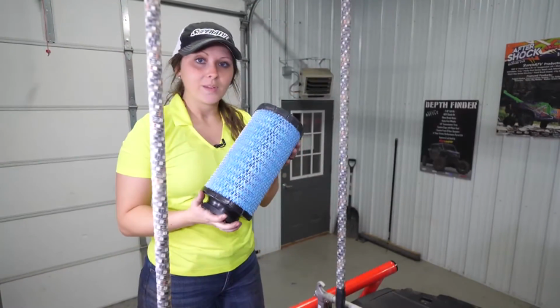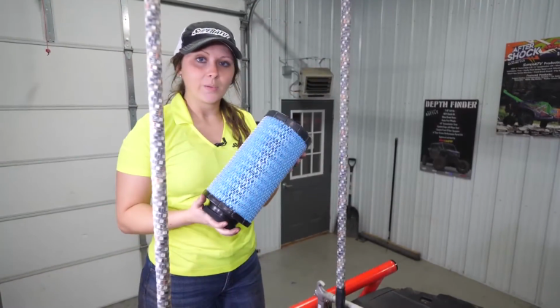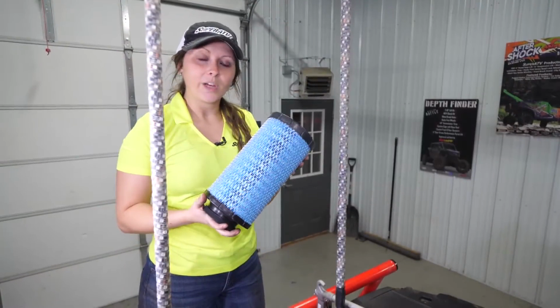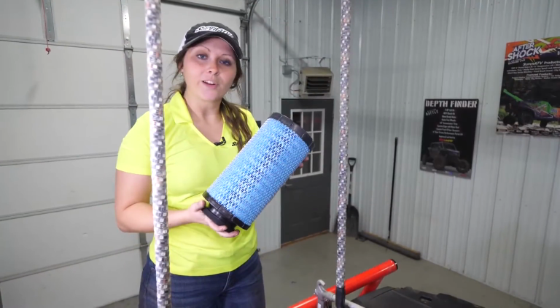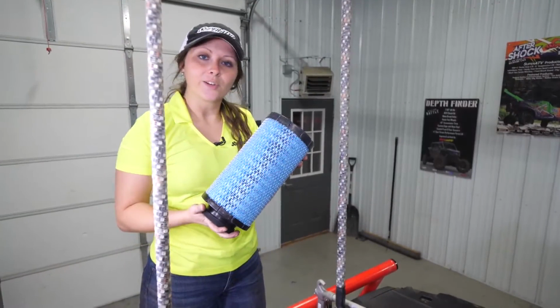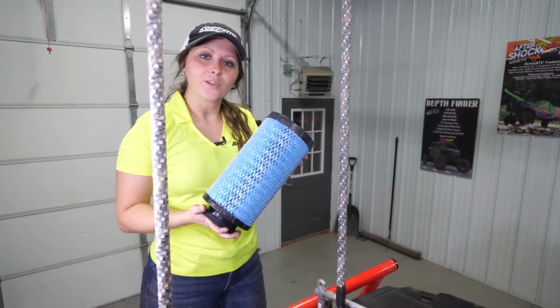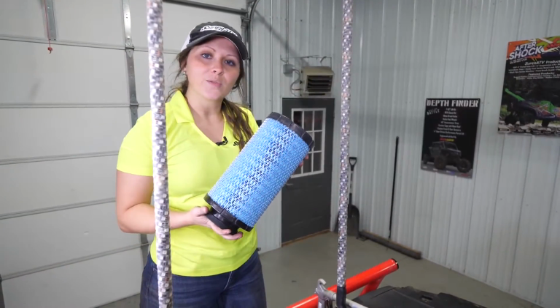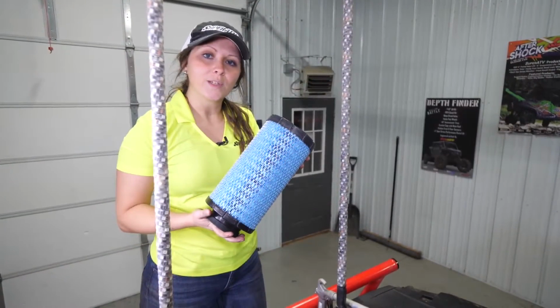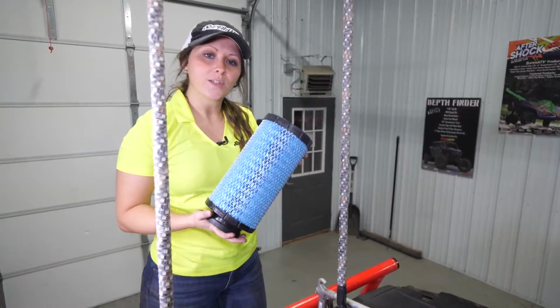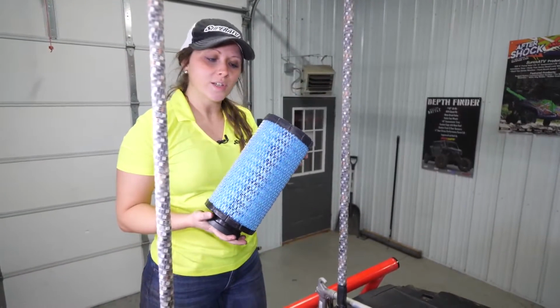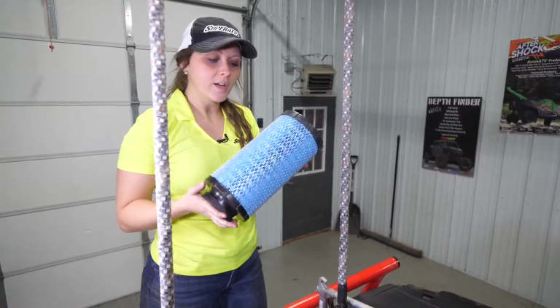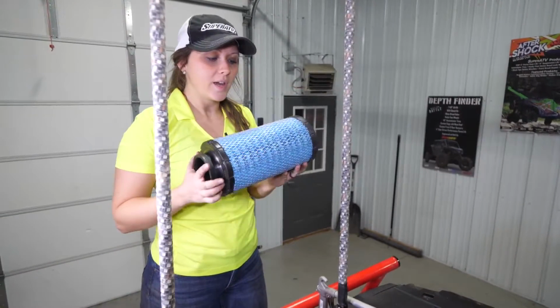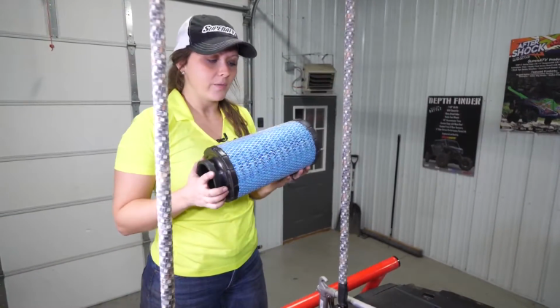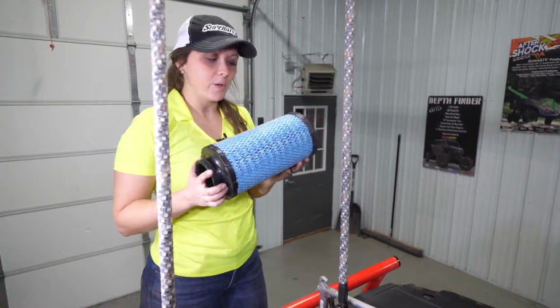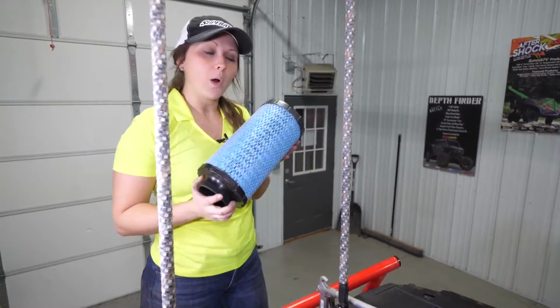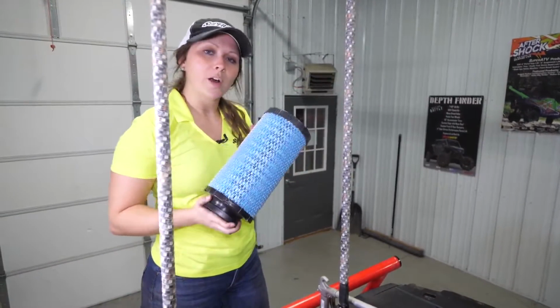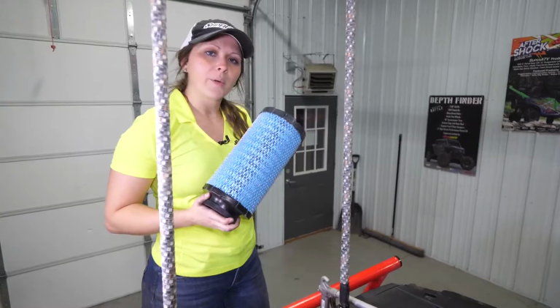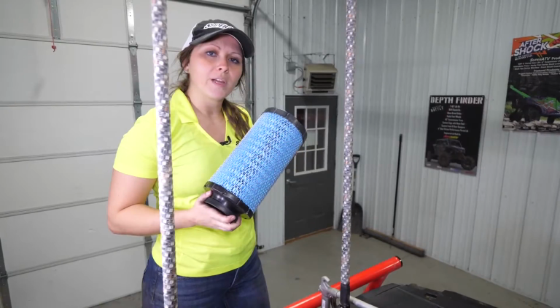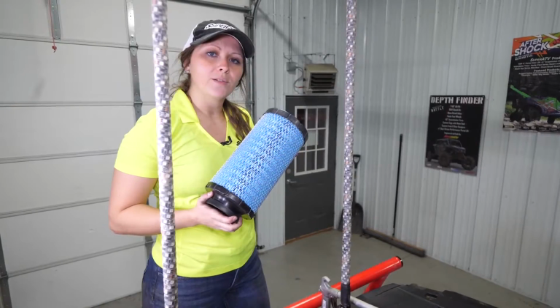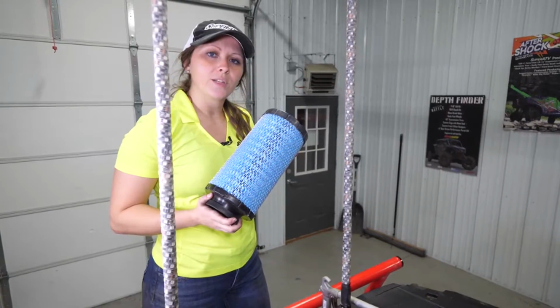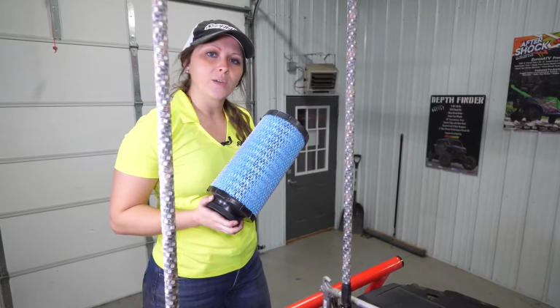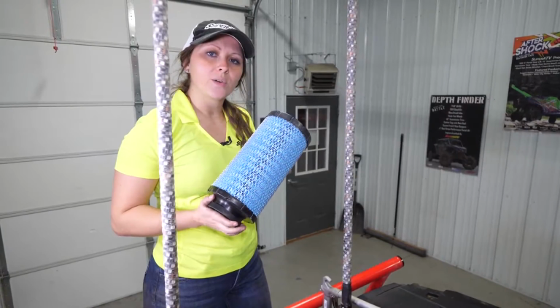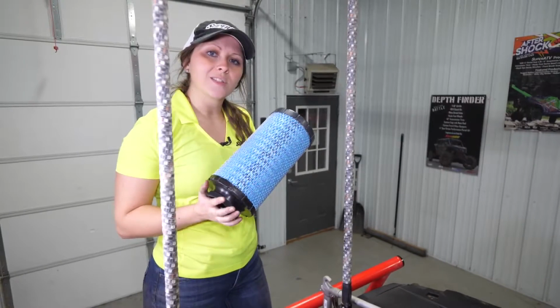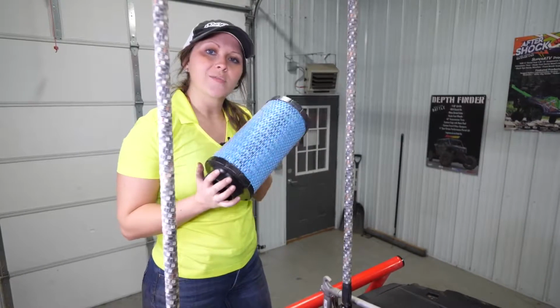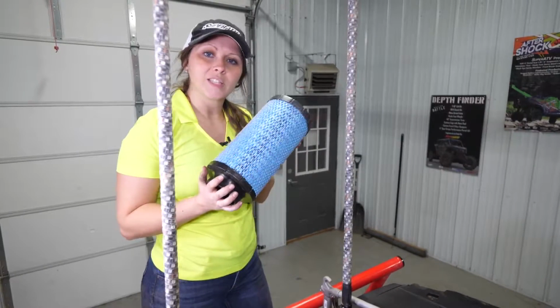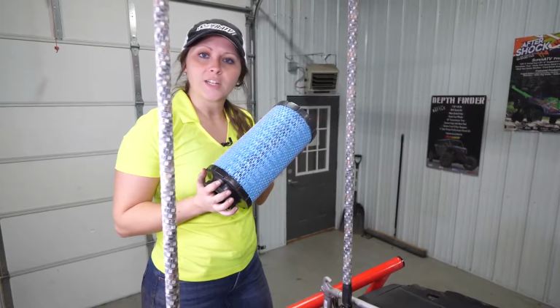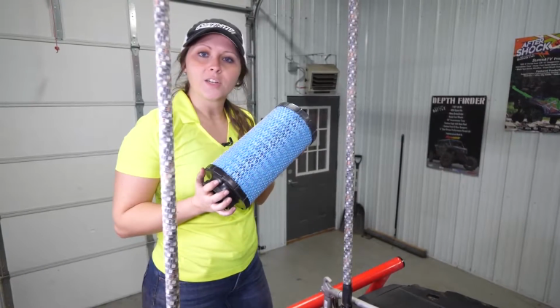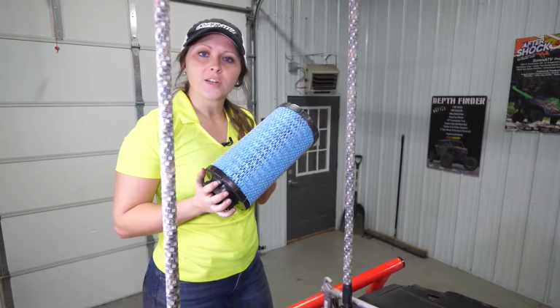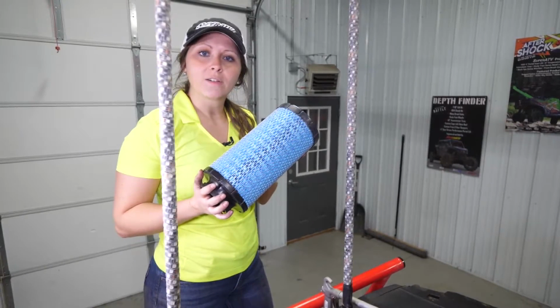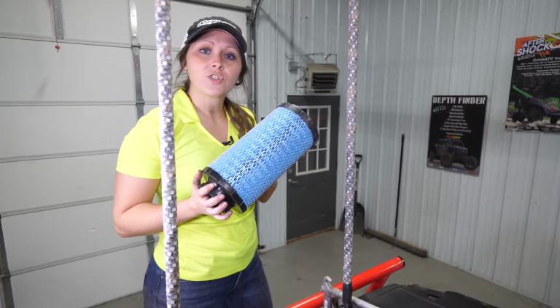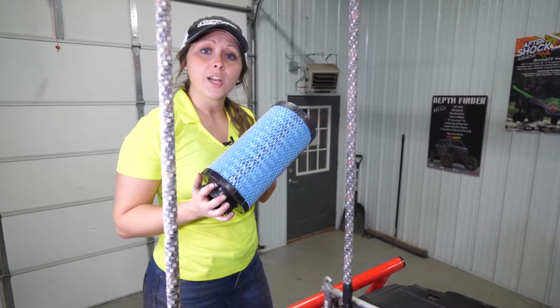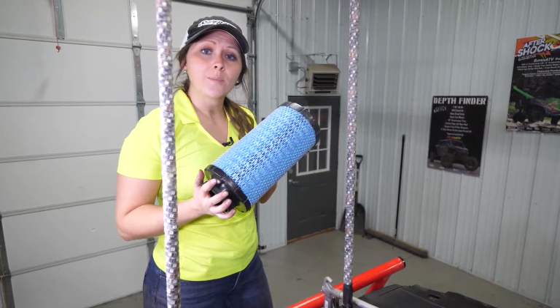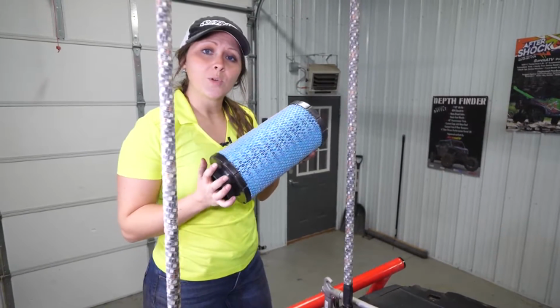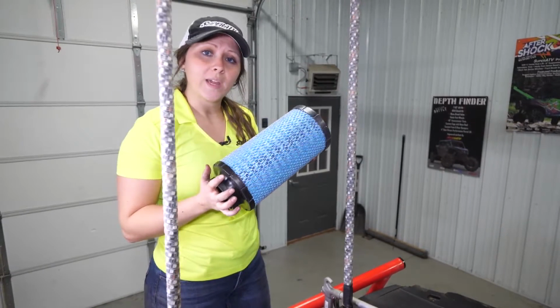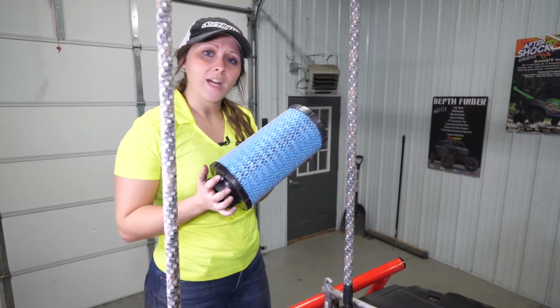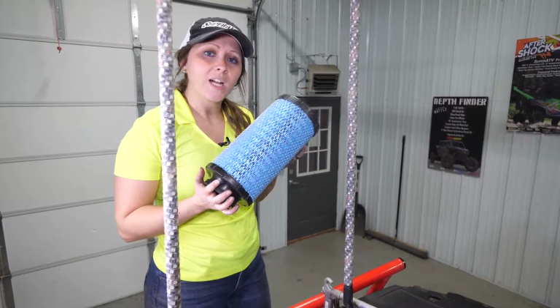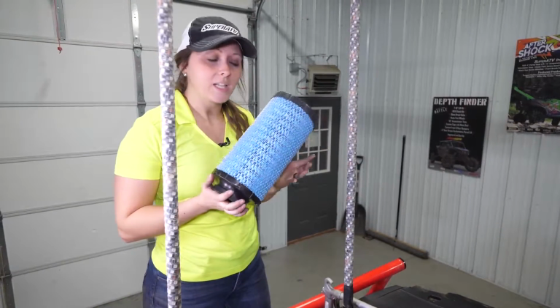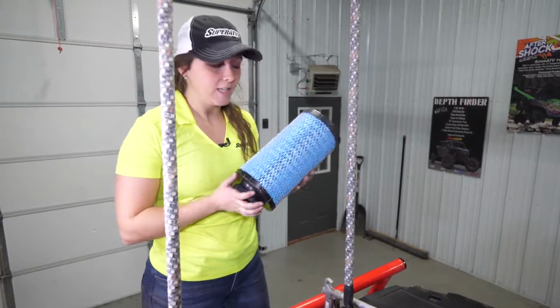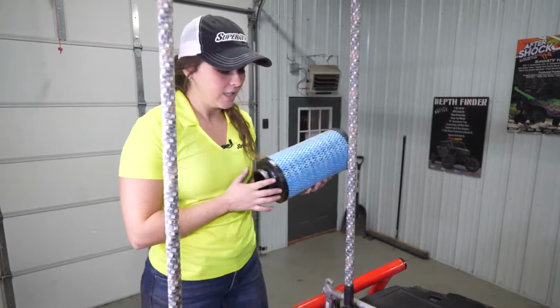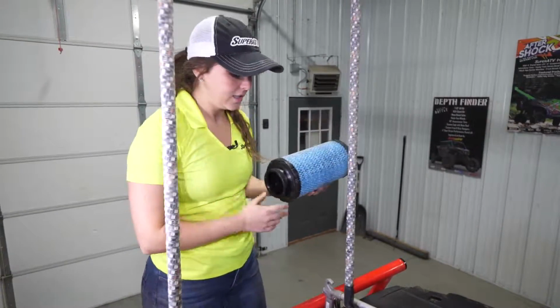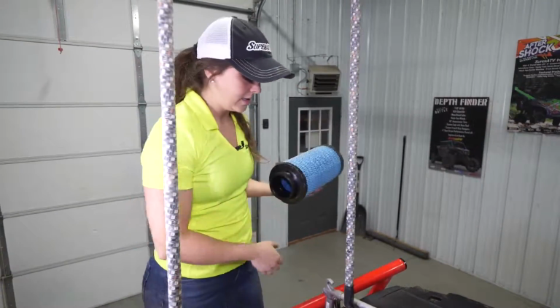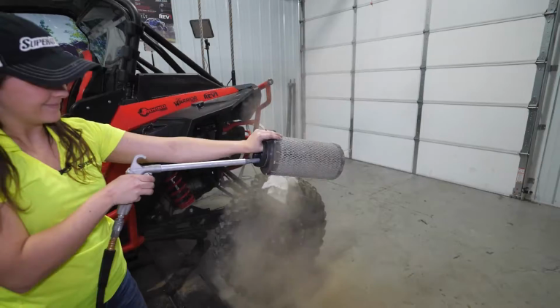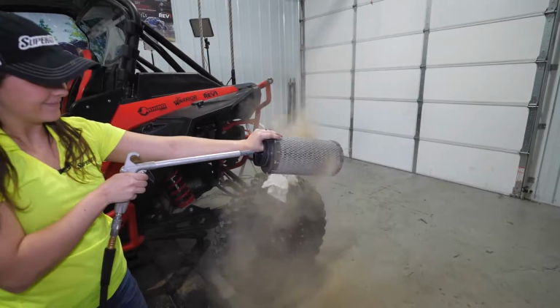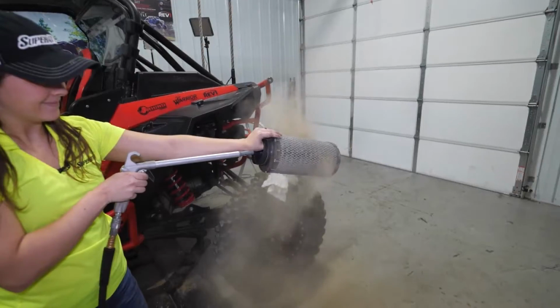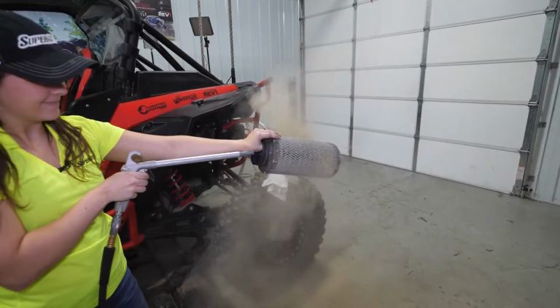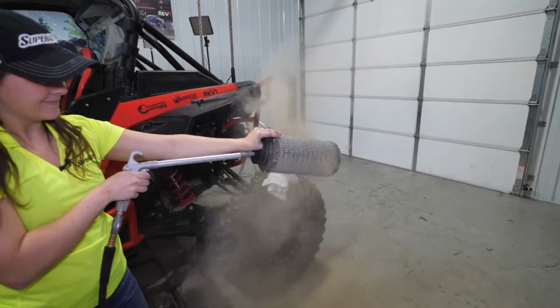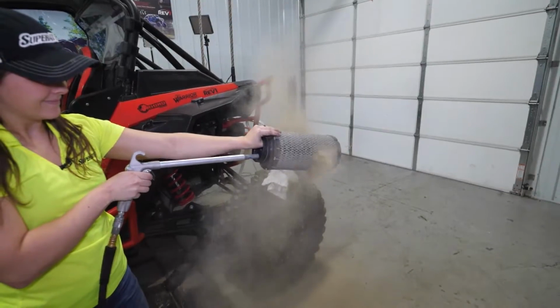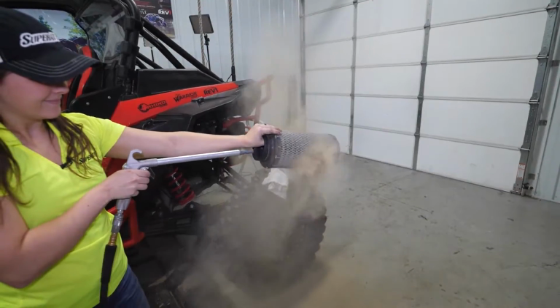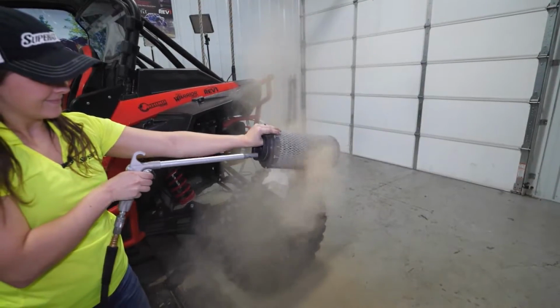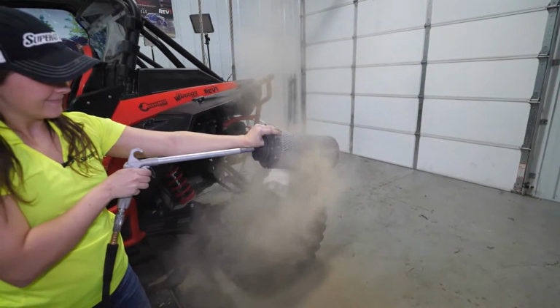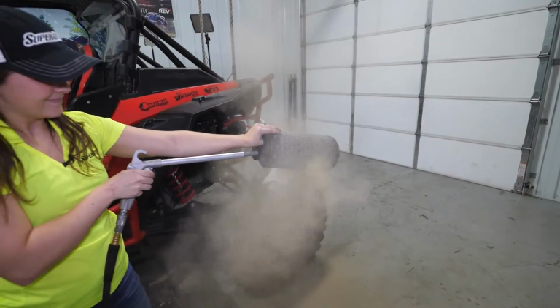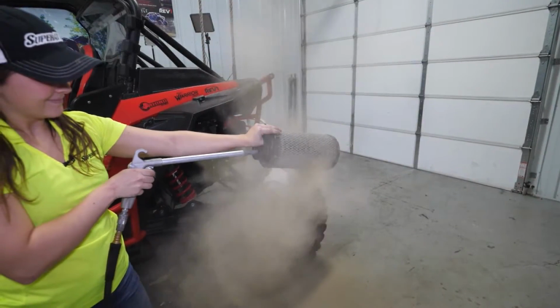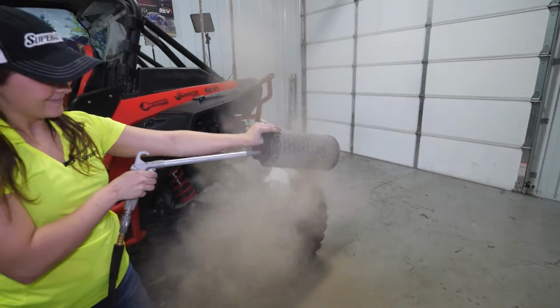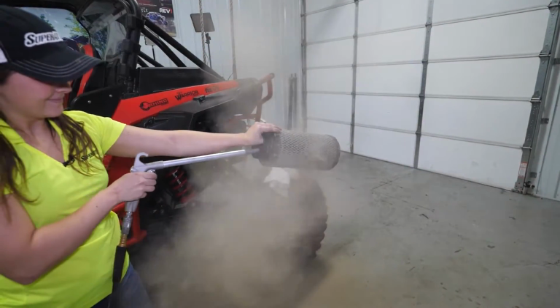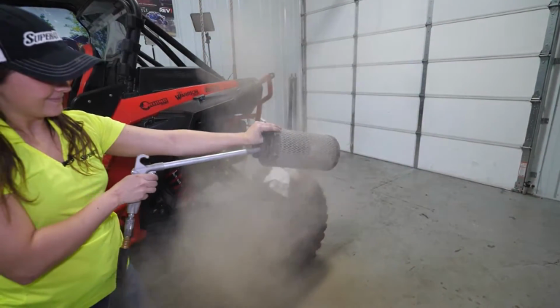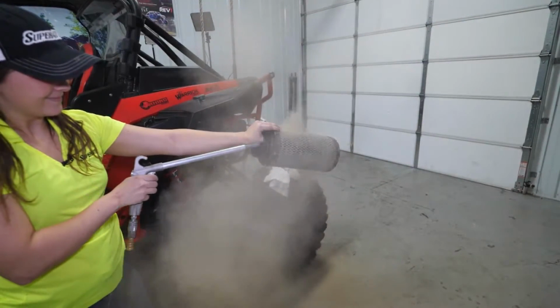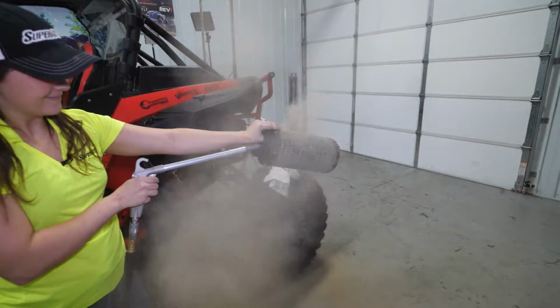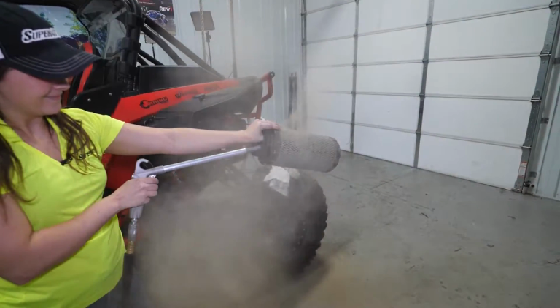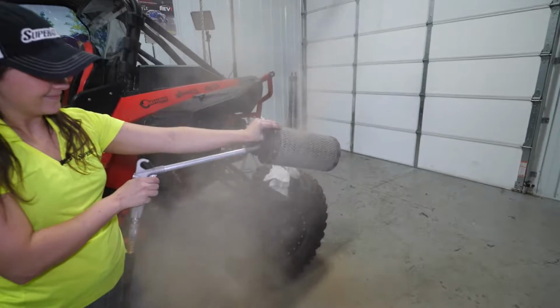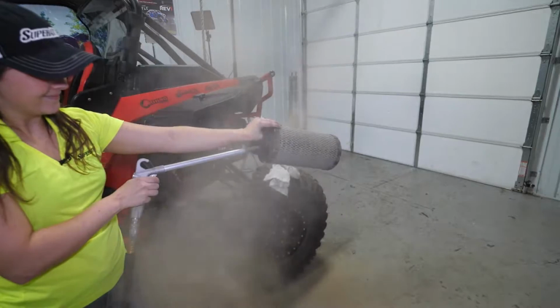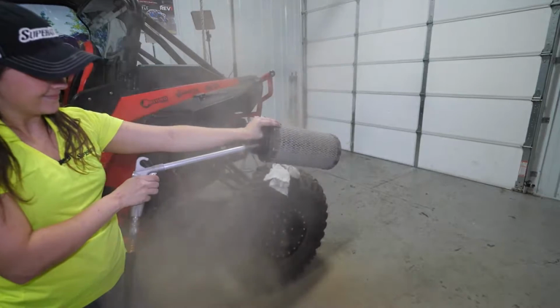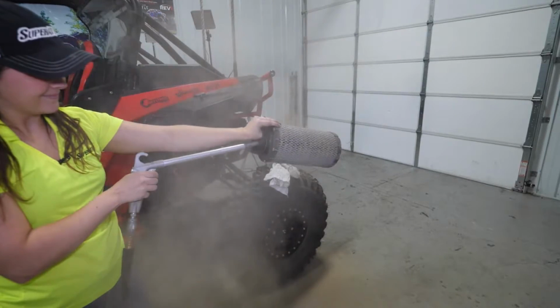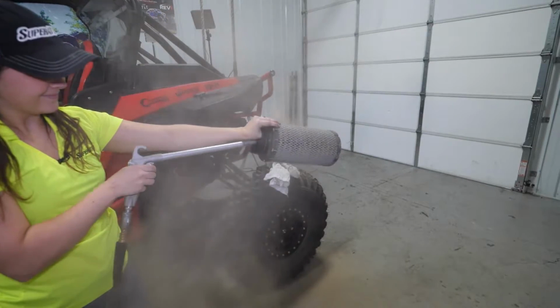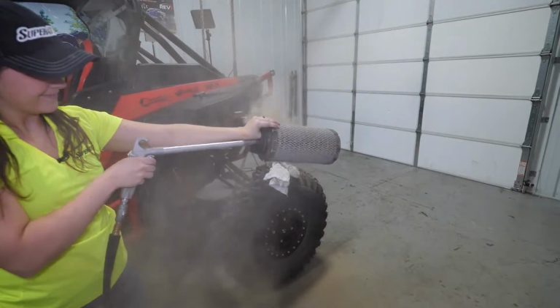We got our new filter. If you are reusing yours and it's in good enough shape, you can clean it — just take an air hose and blow it from the inside out.